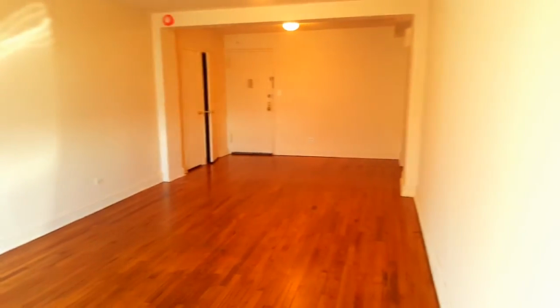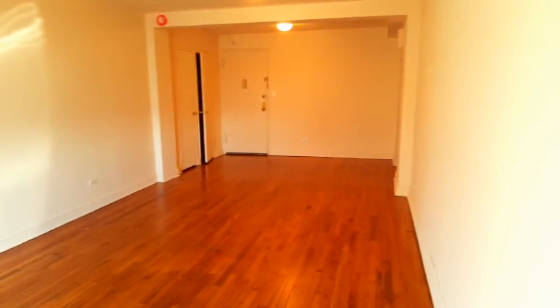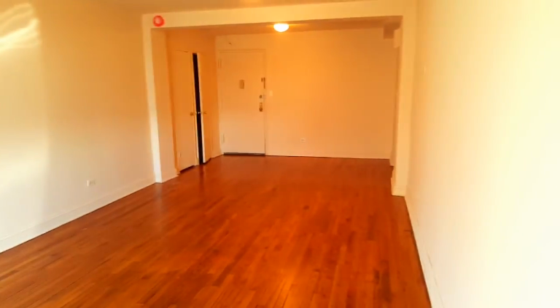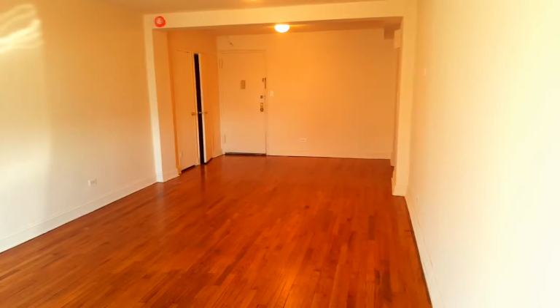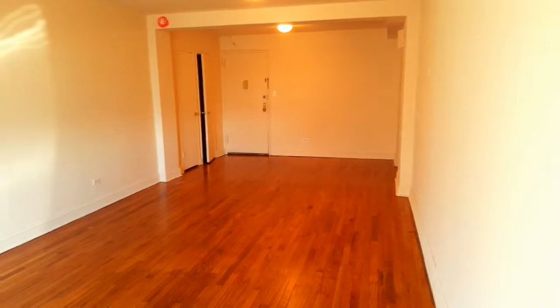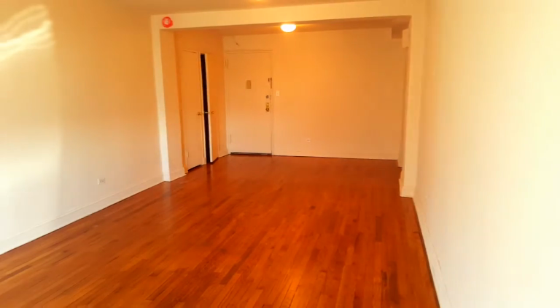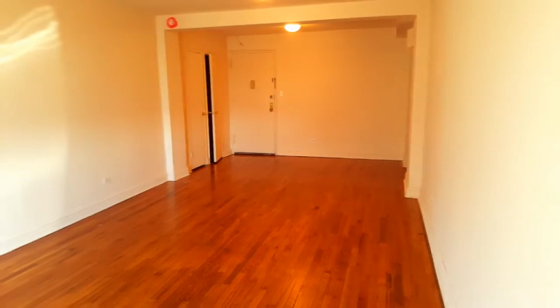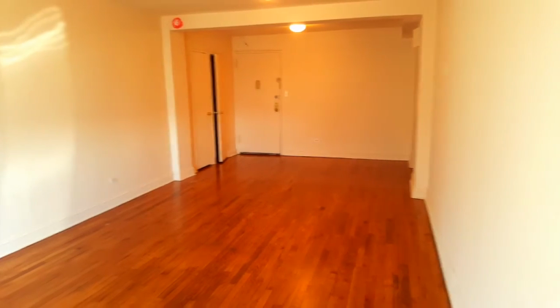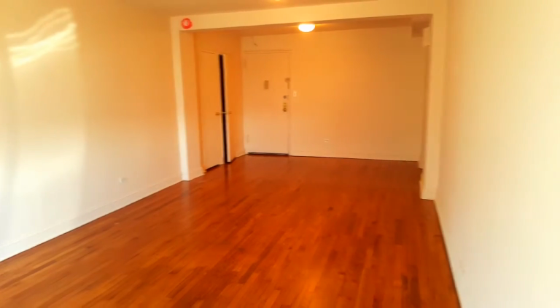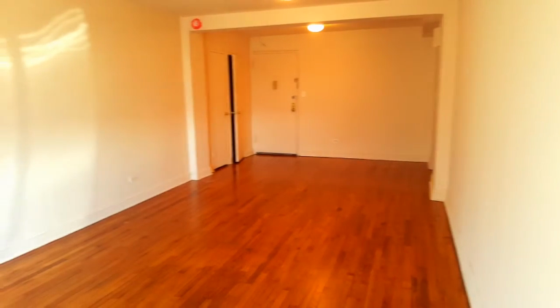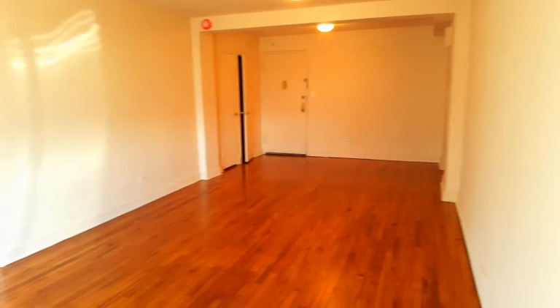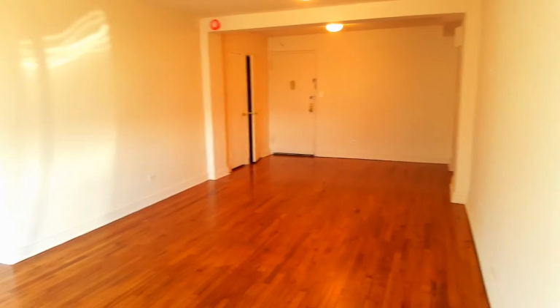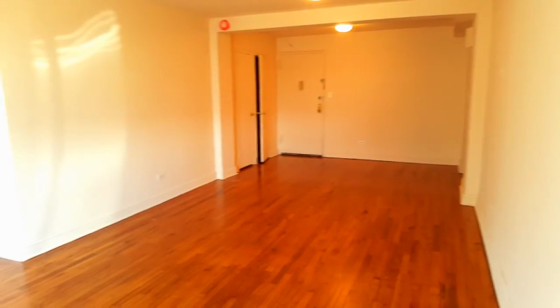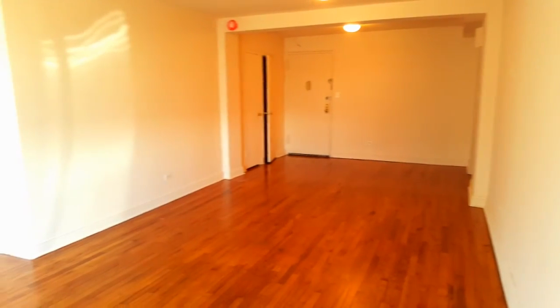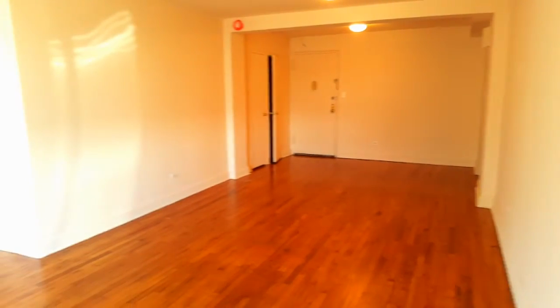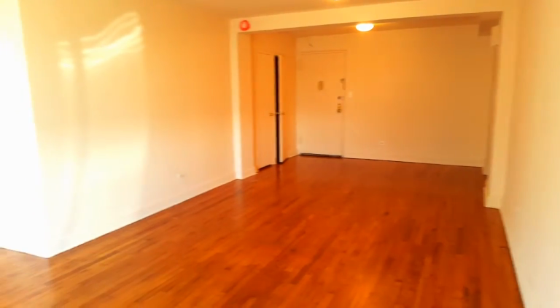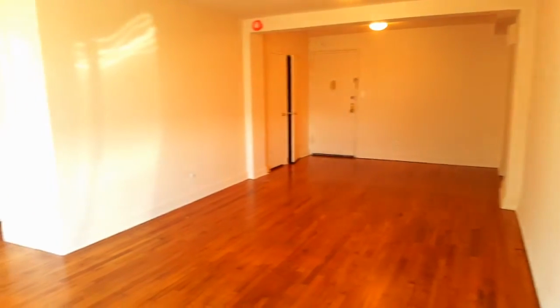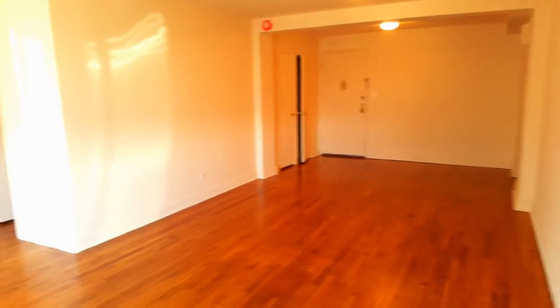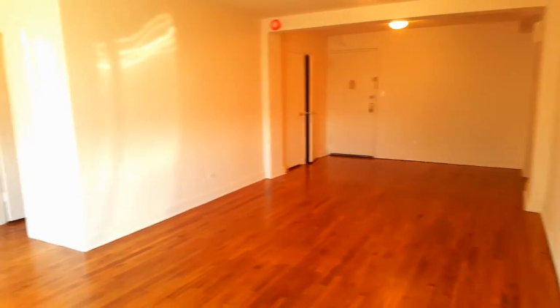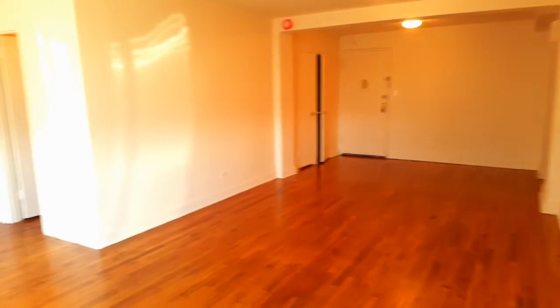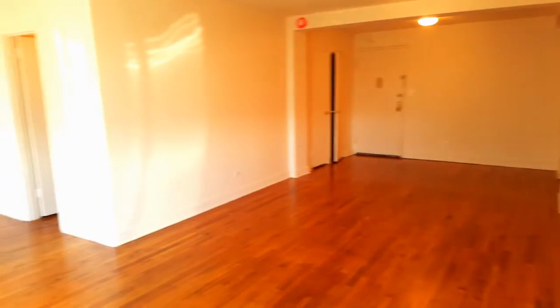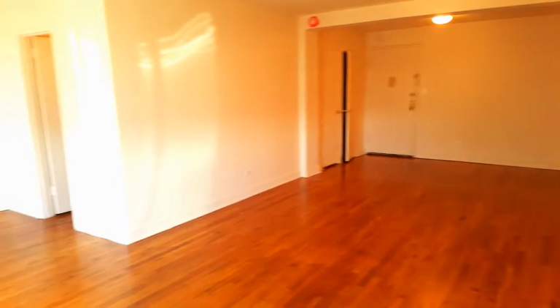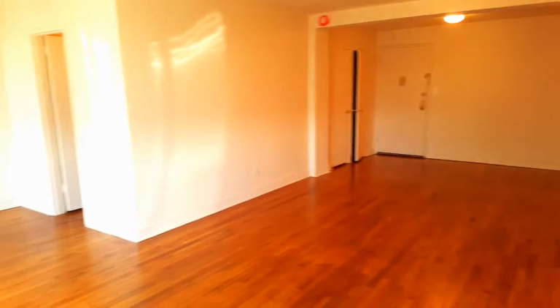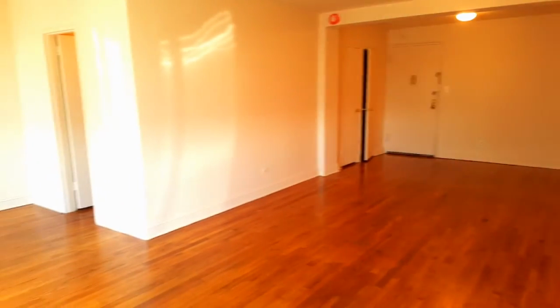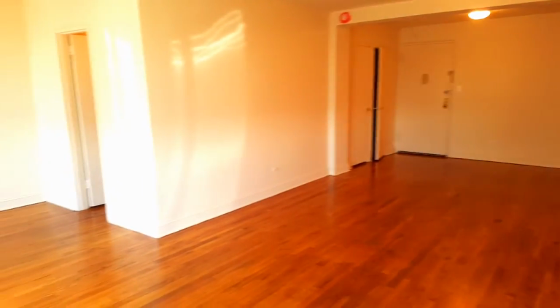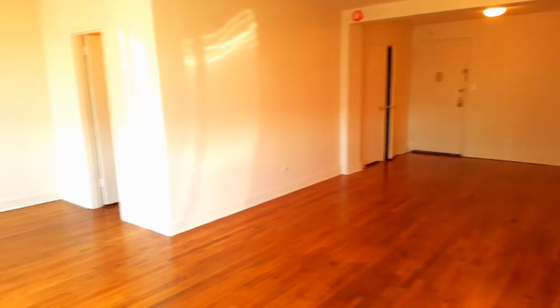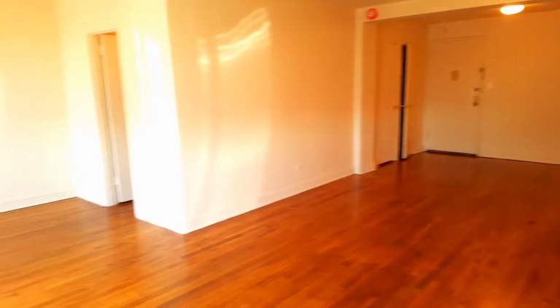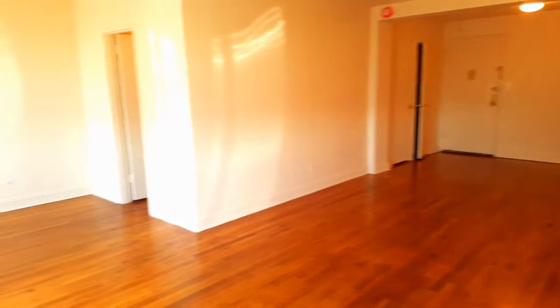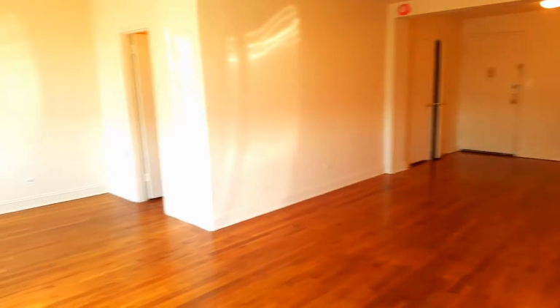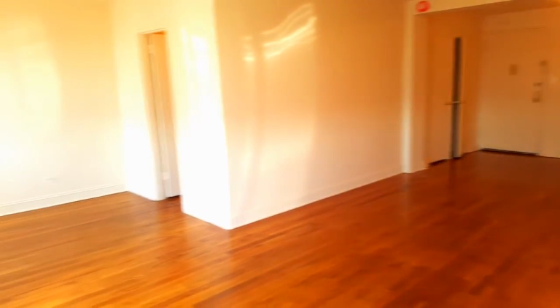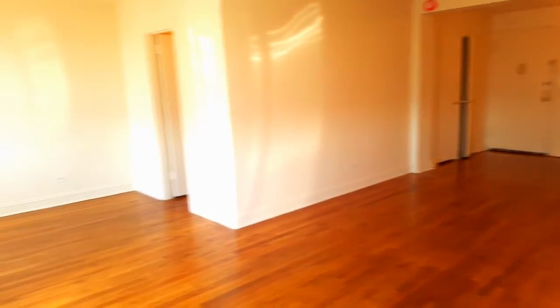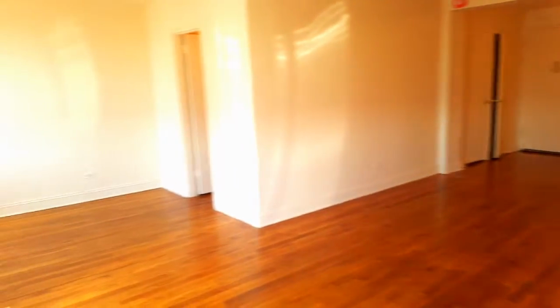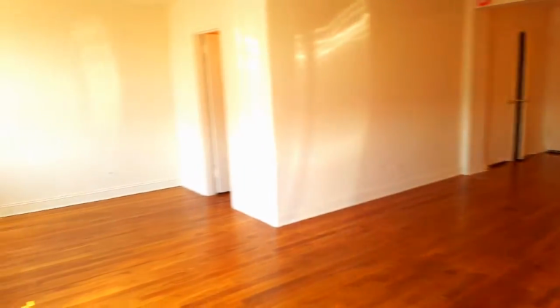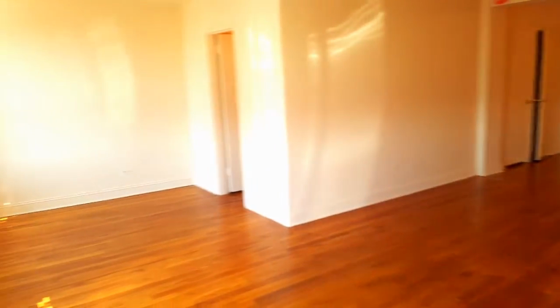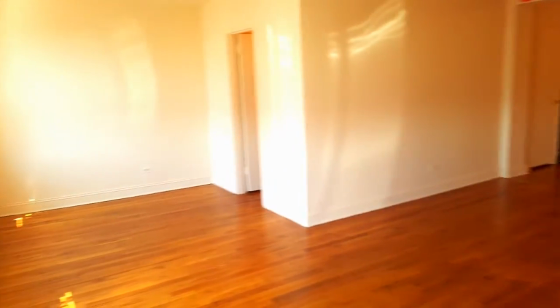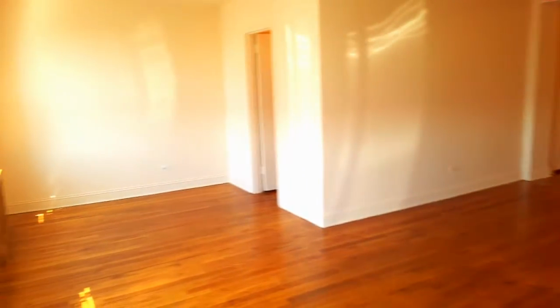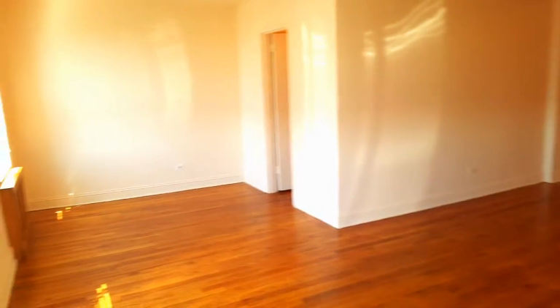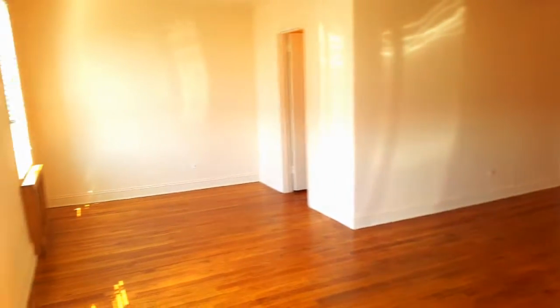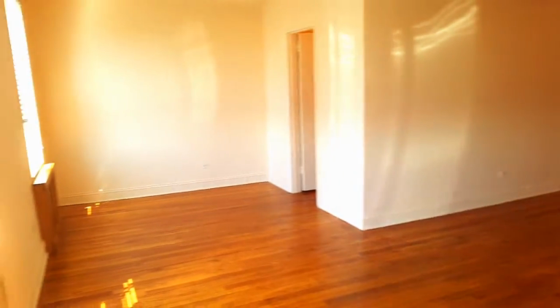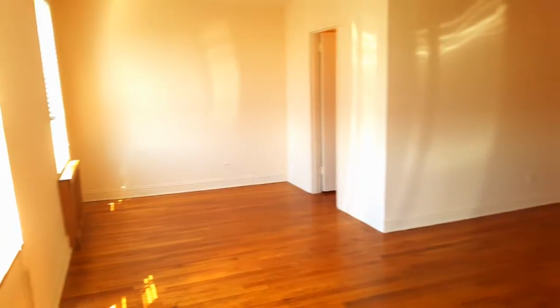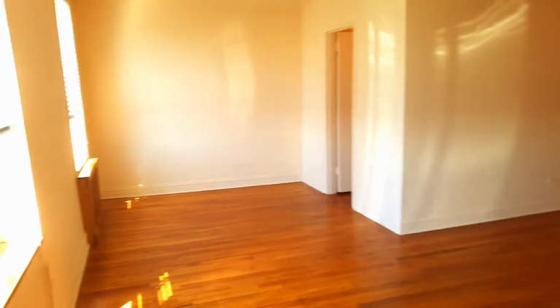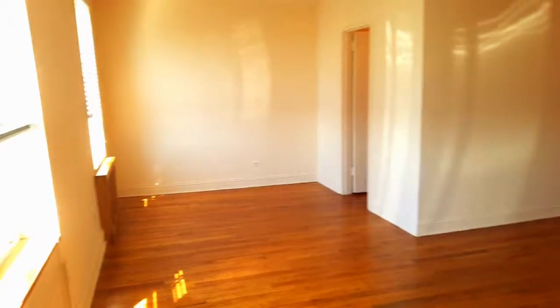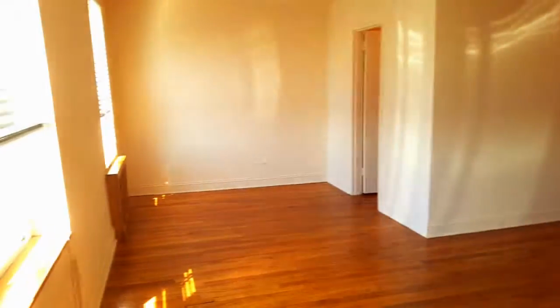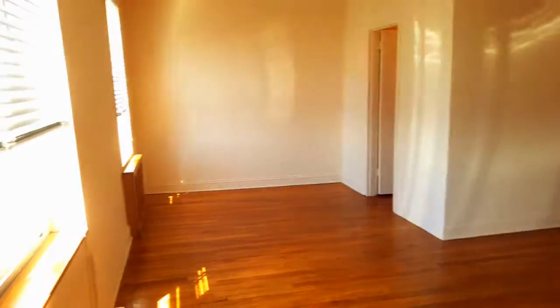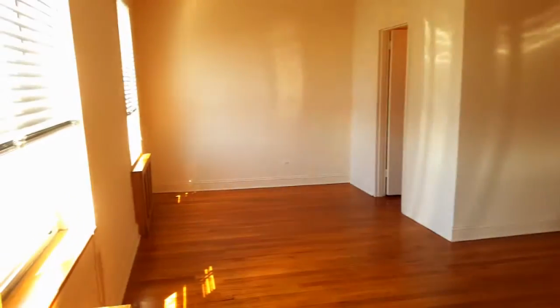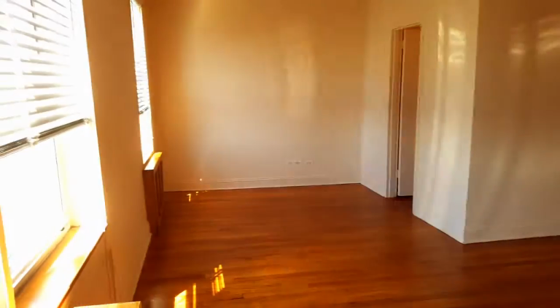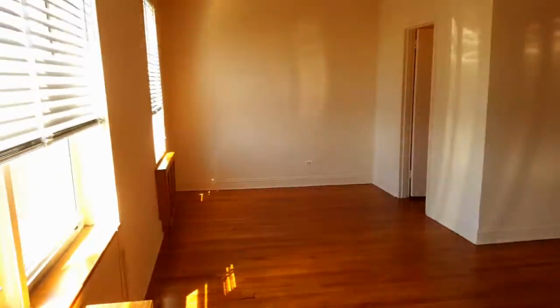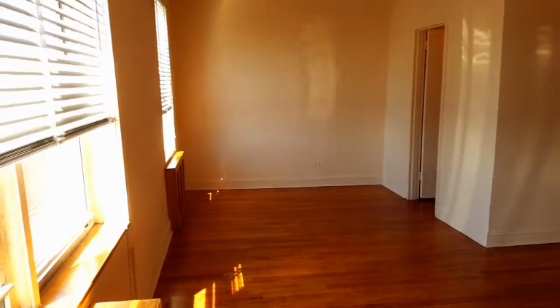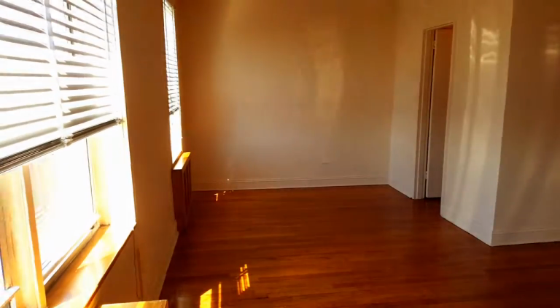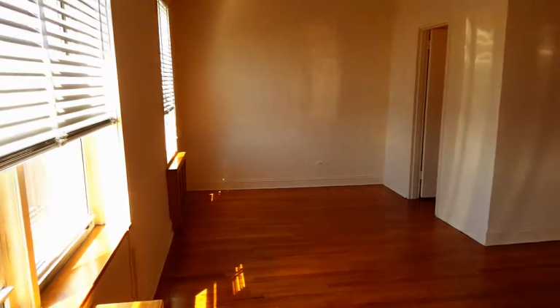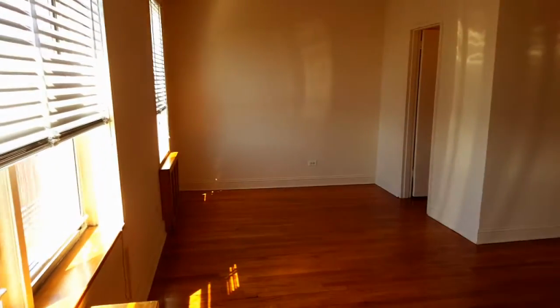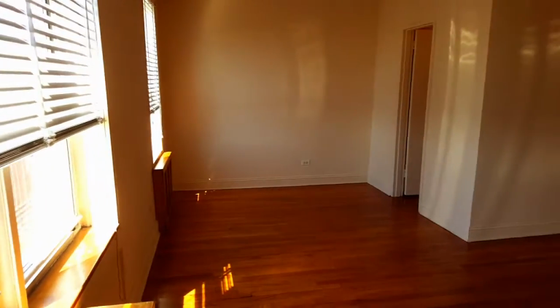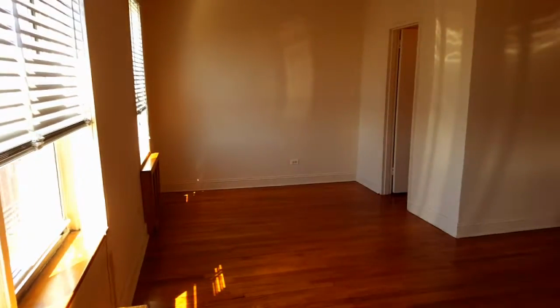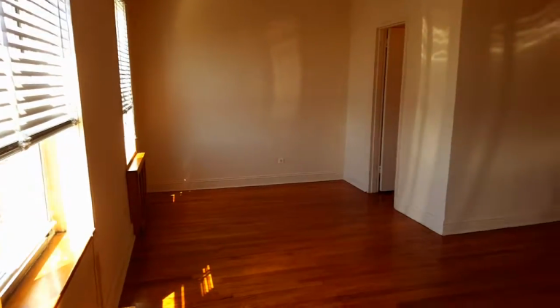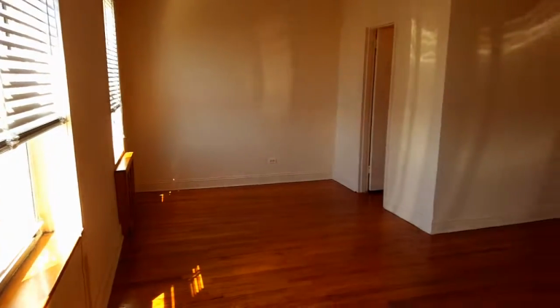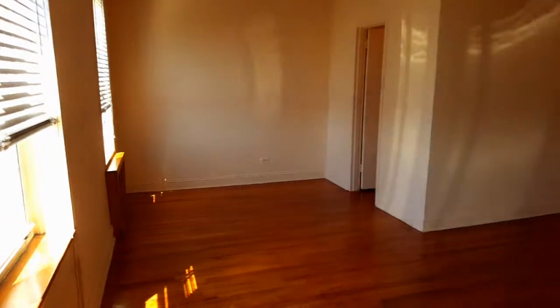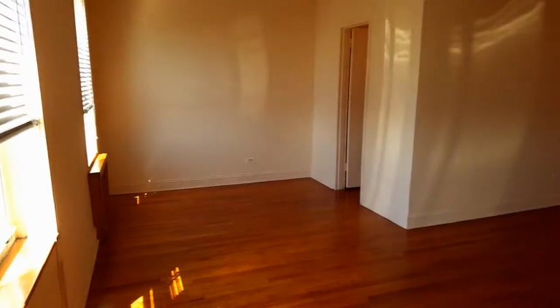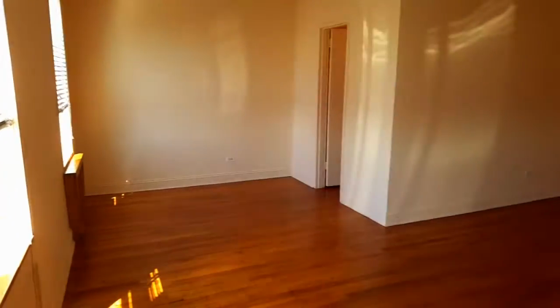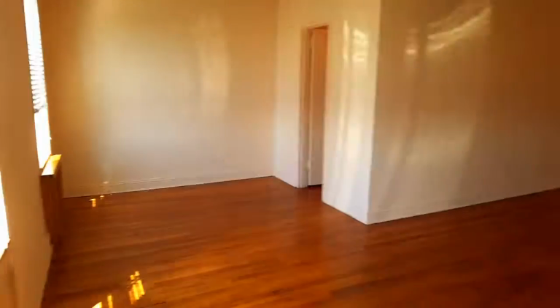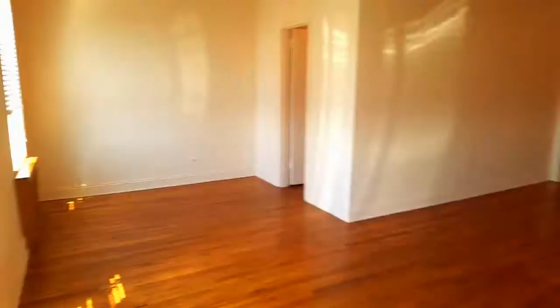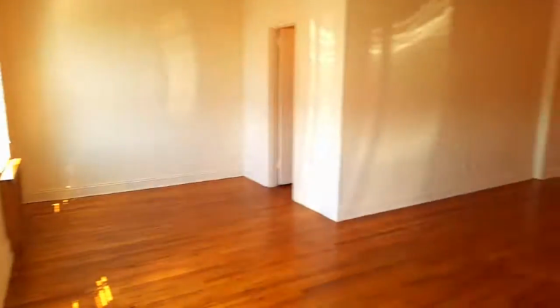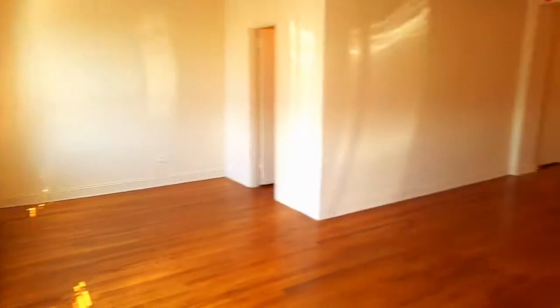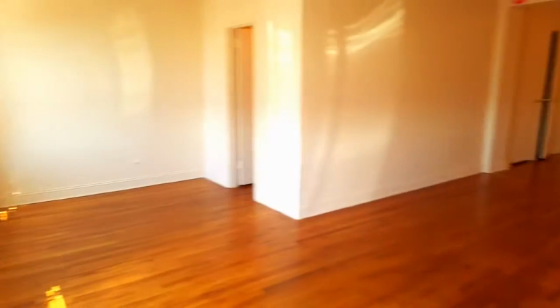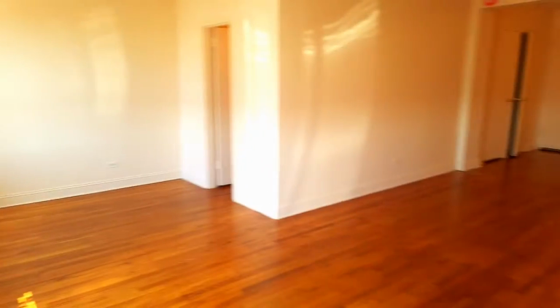The apartment is at a very good price — it can go very quickly. If you want to view it, call me or text me so we can schedule a viewing. Thanks for watching the video. Have a wonderful day.